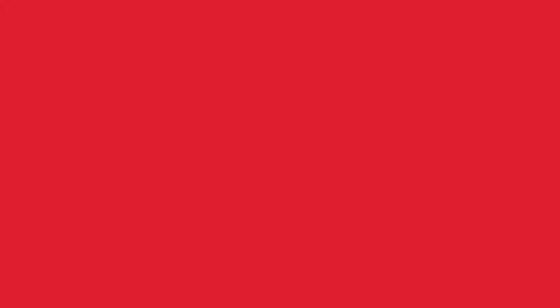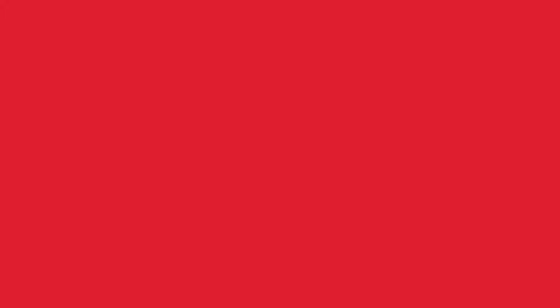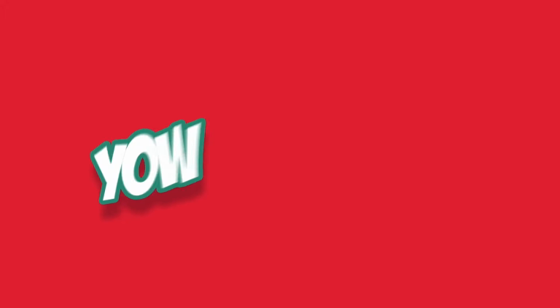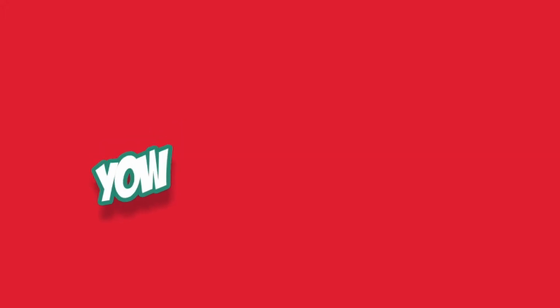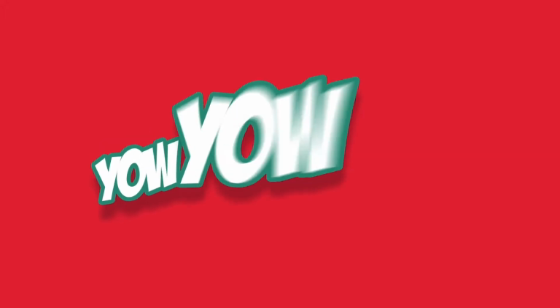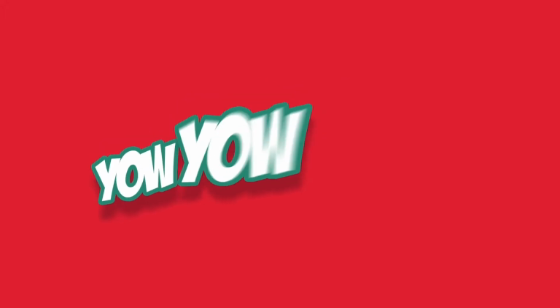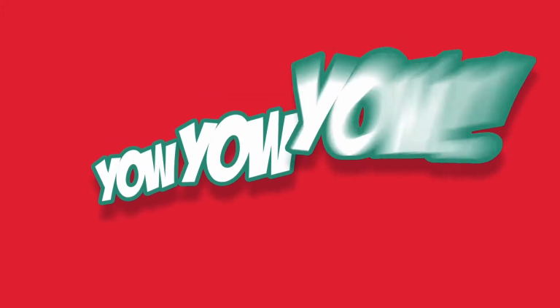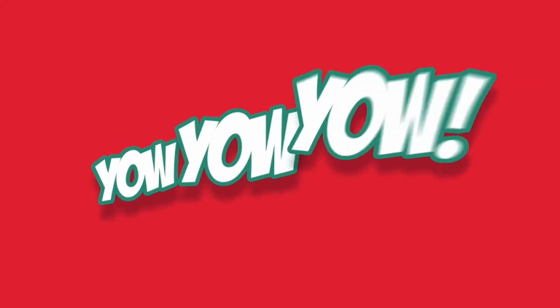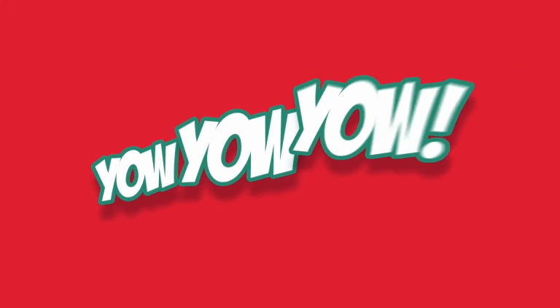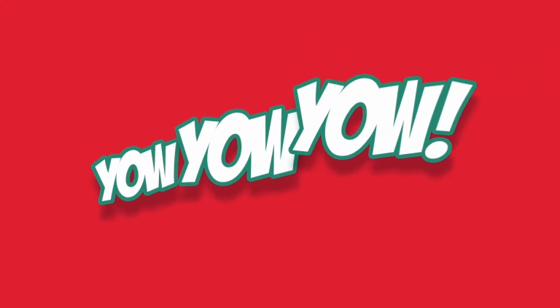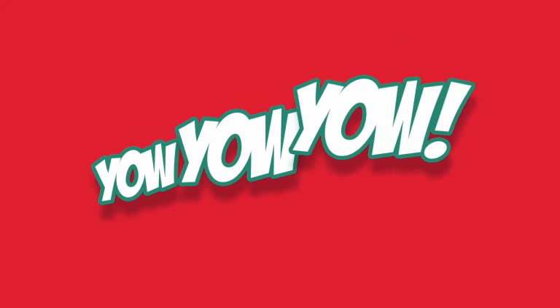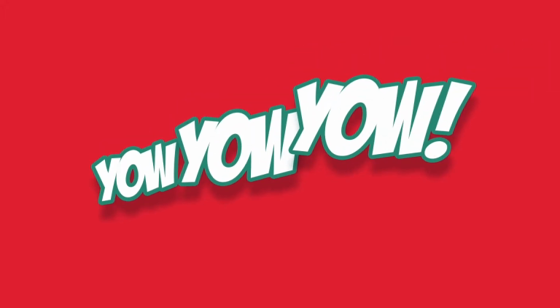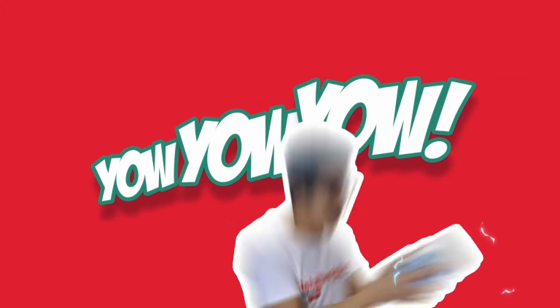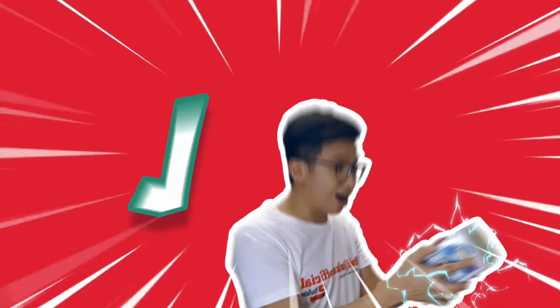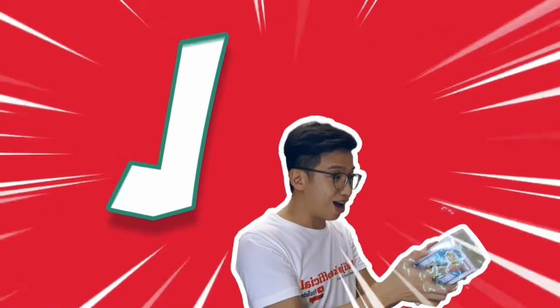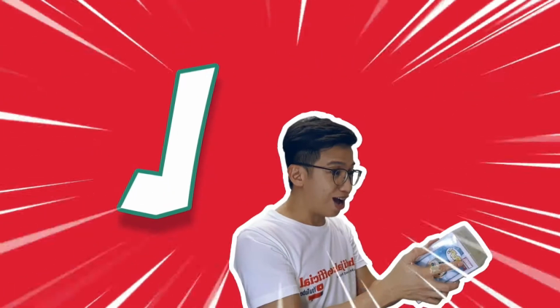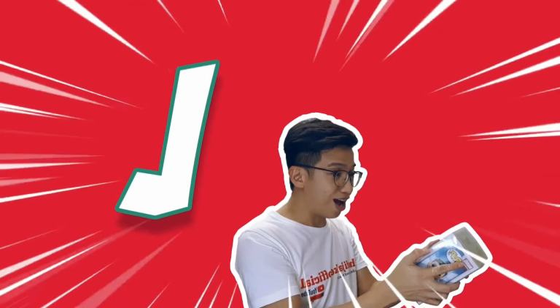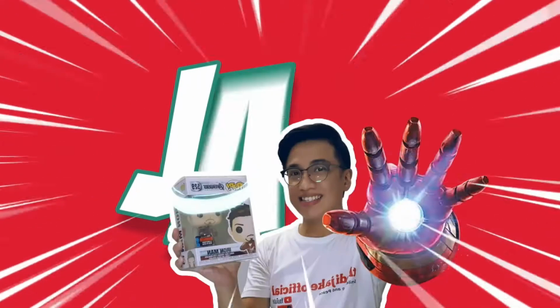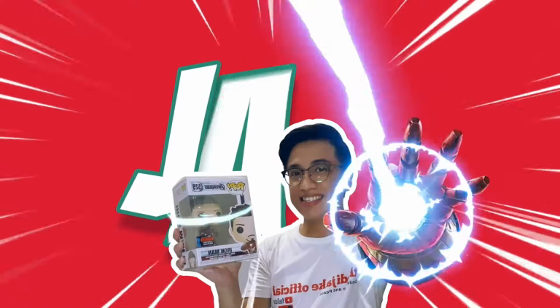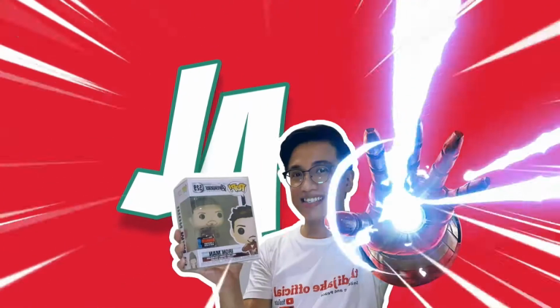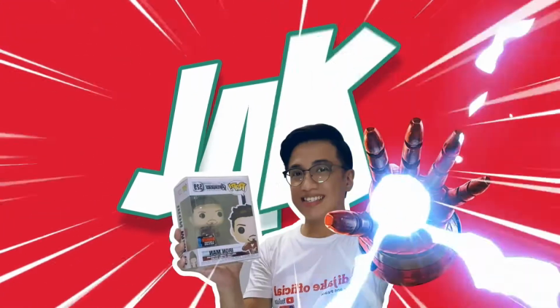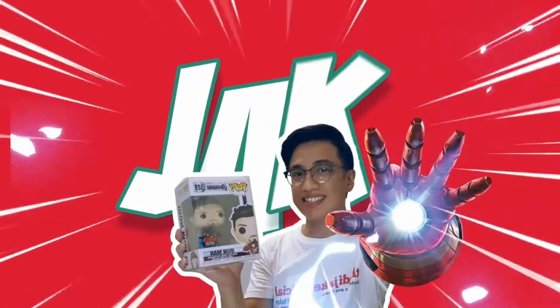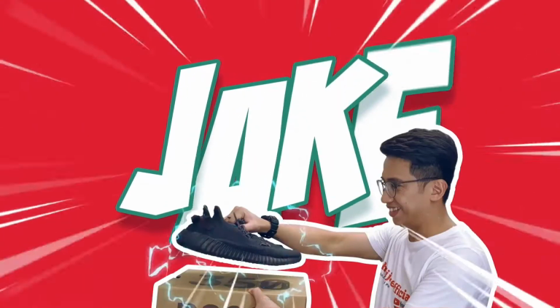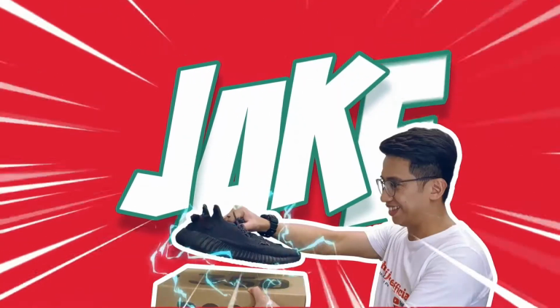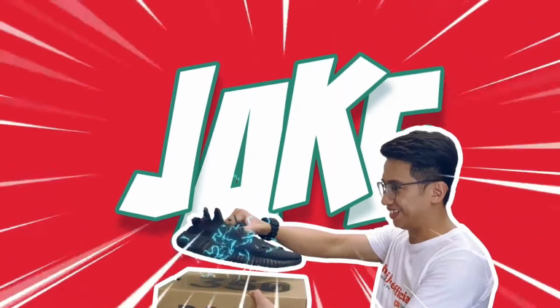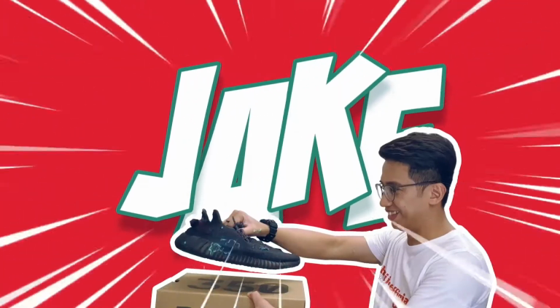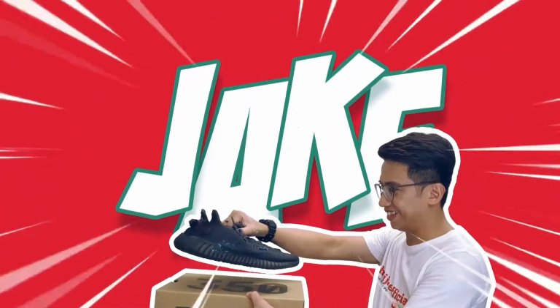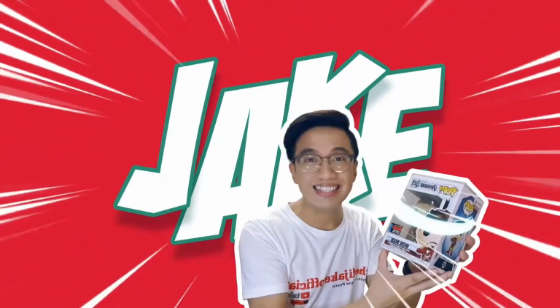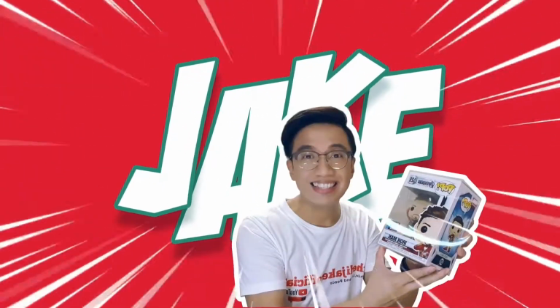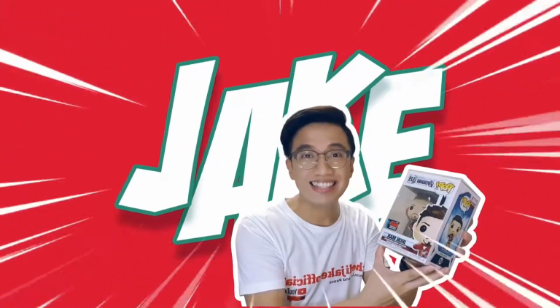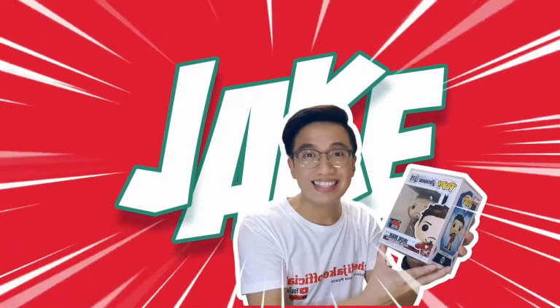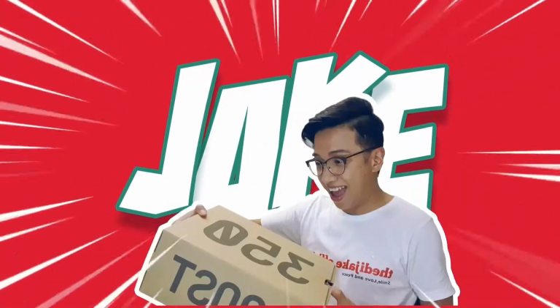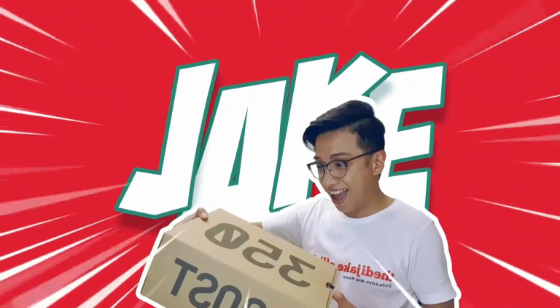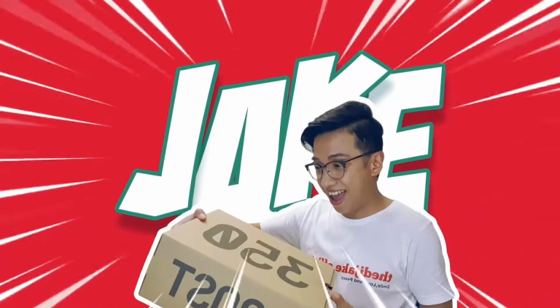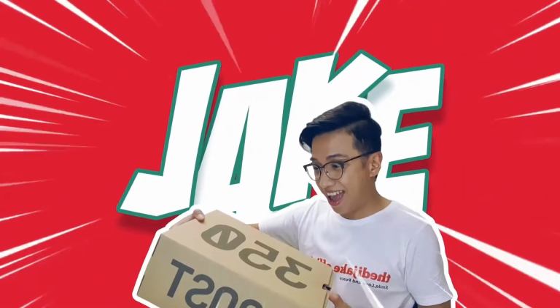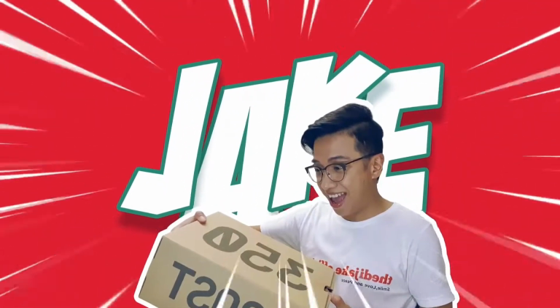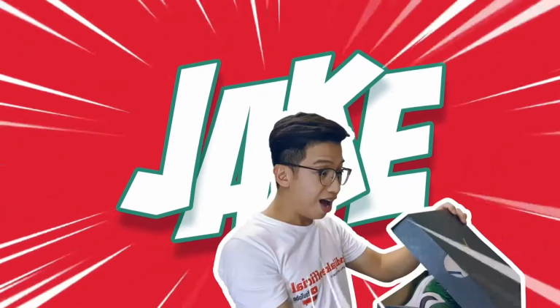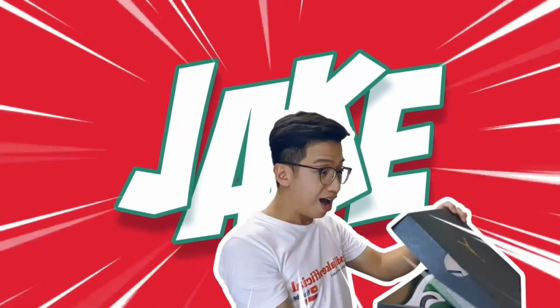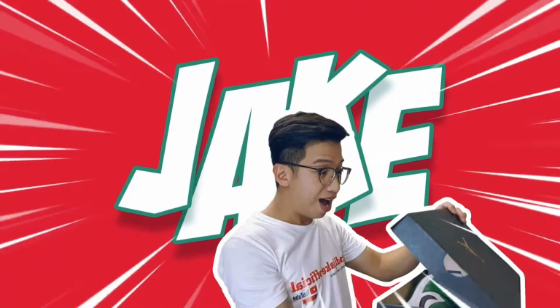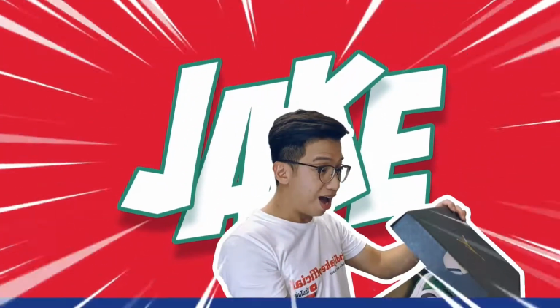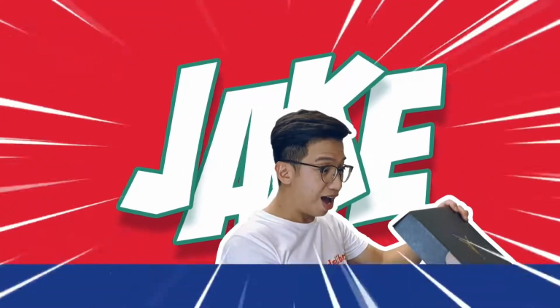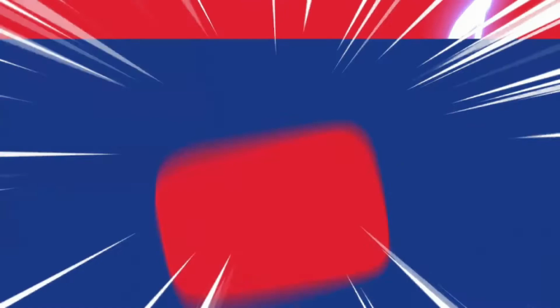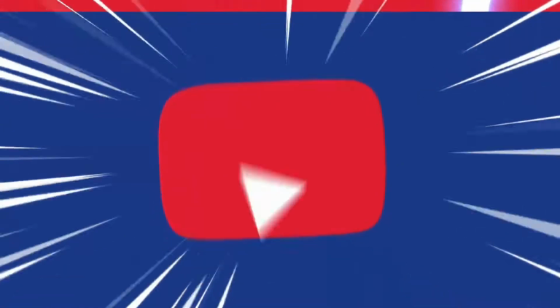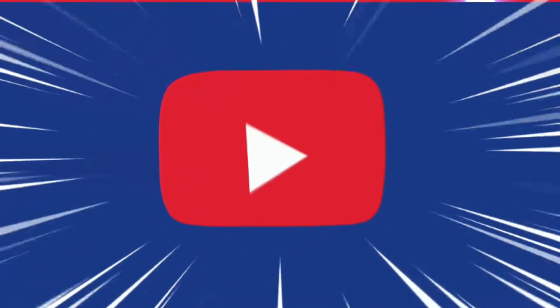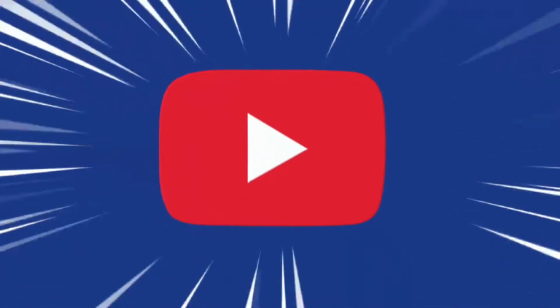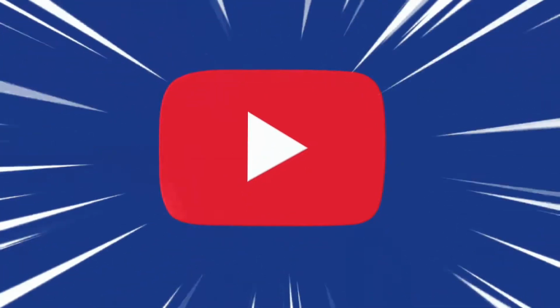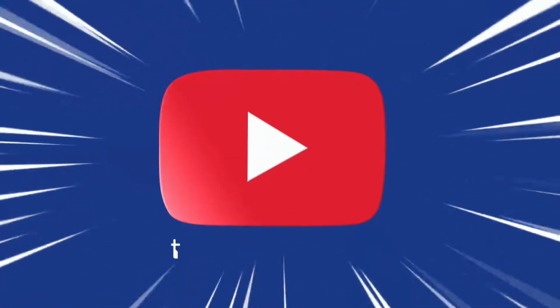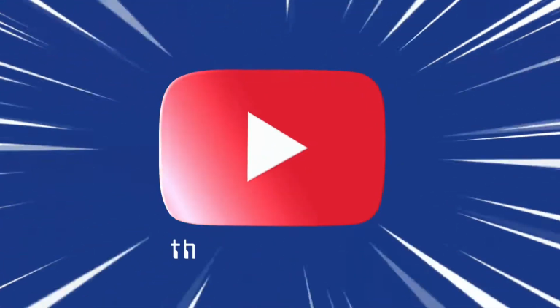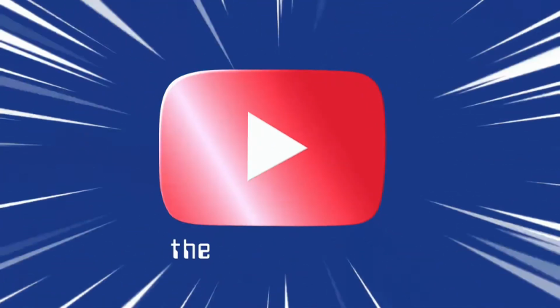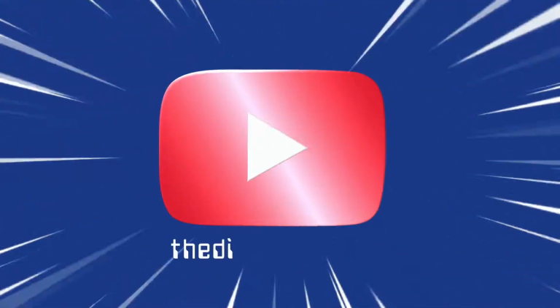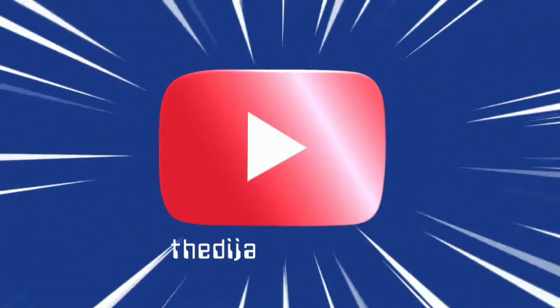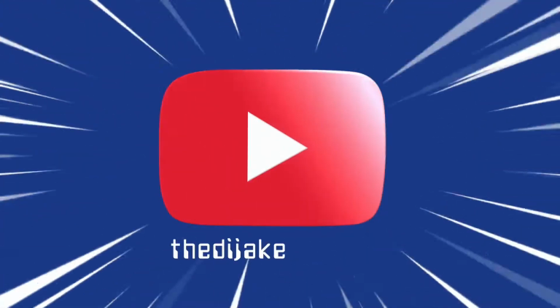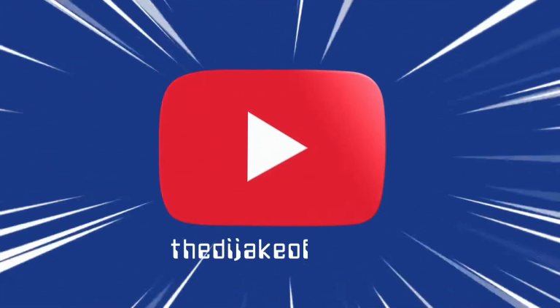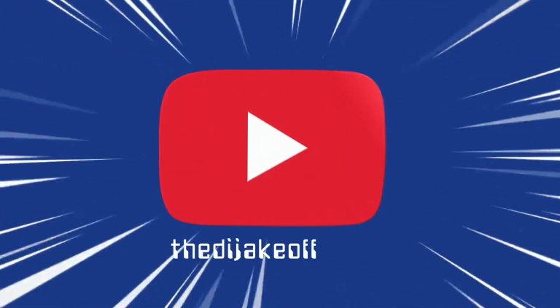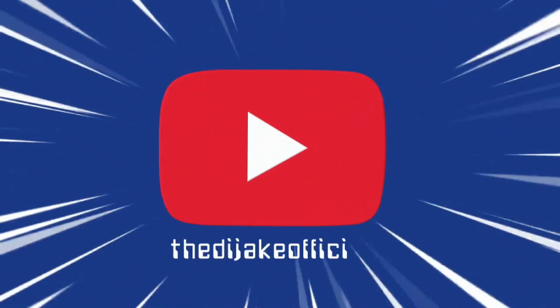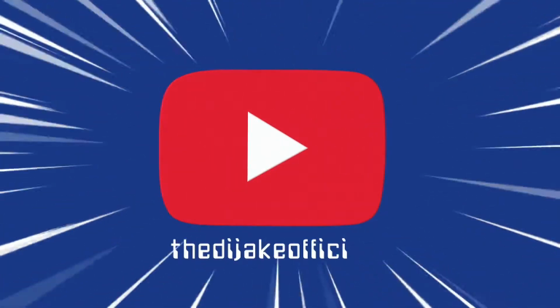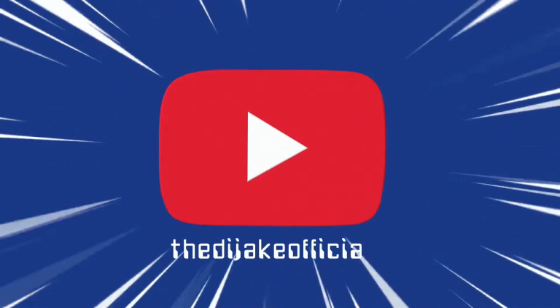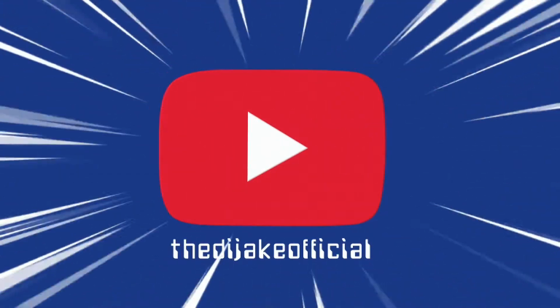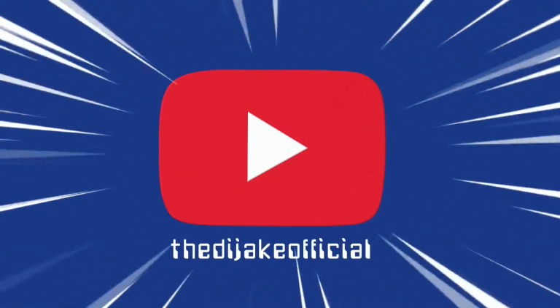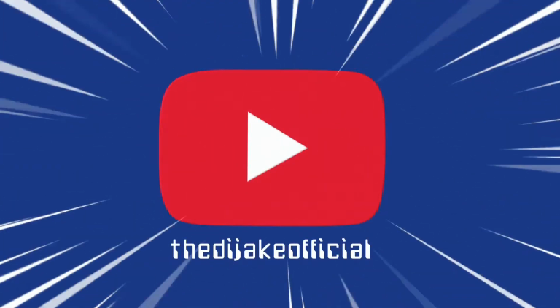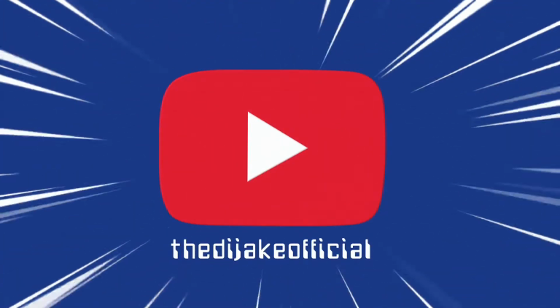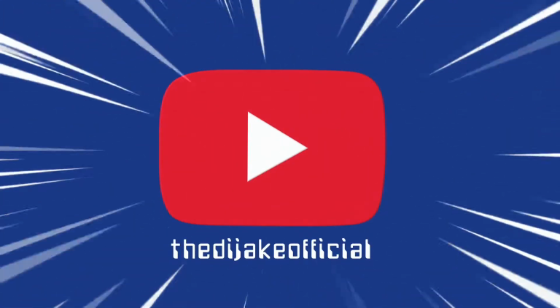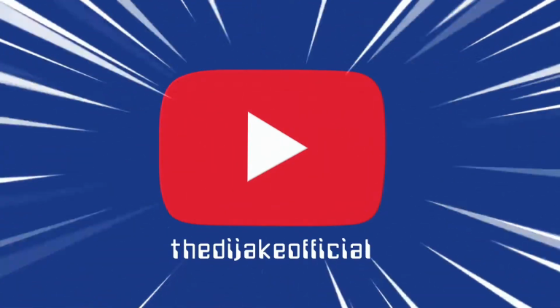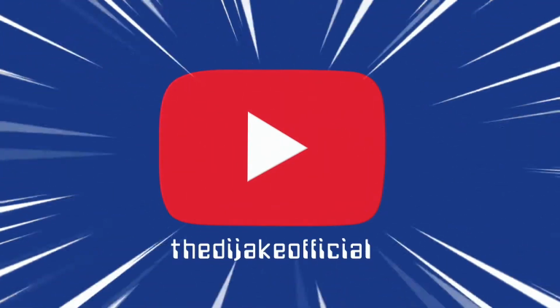Yo yo yo, JAKQ! Daddy Jake here and welcome to my YouTube channel. Wow!